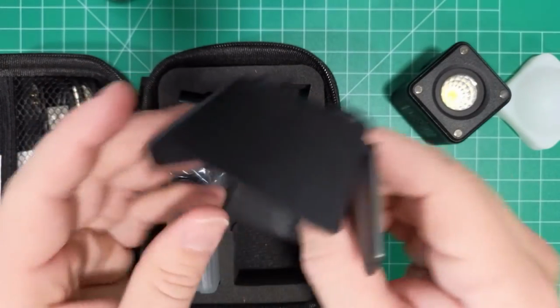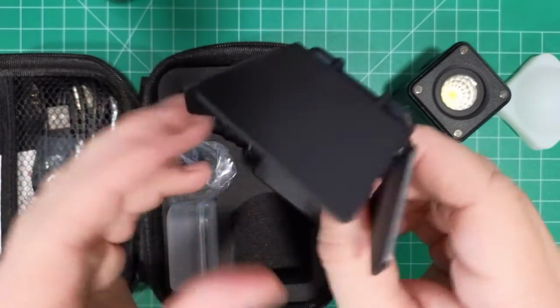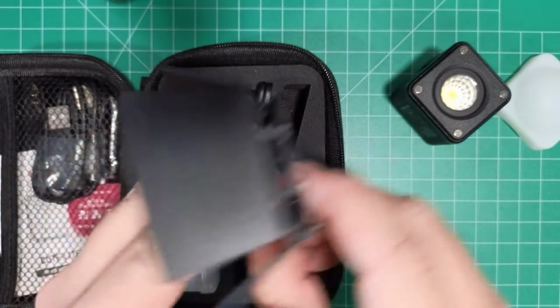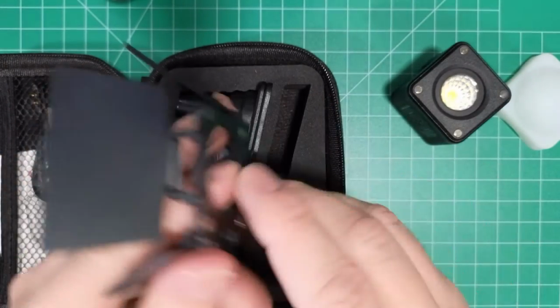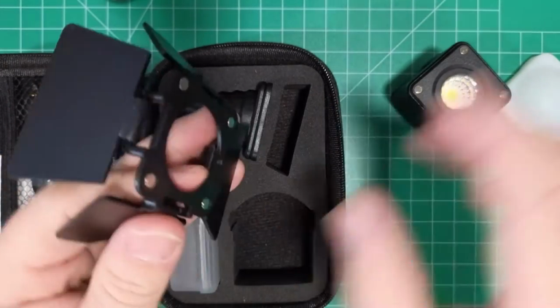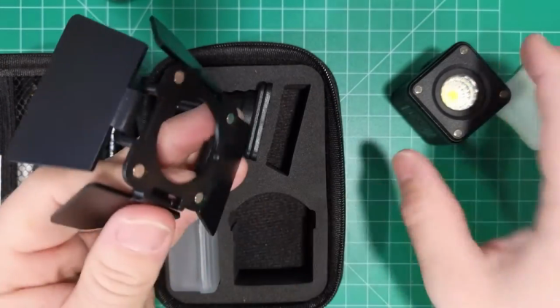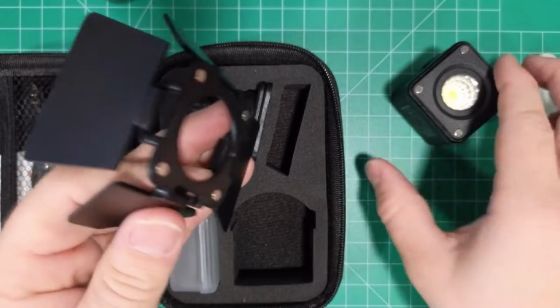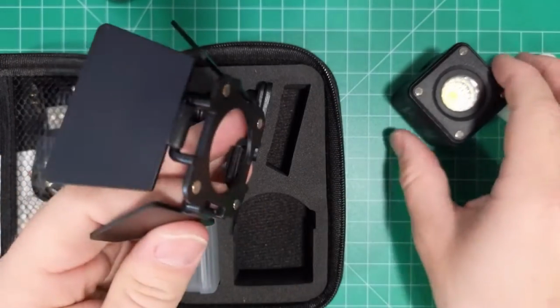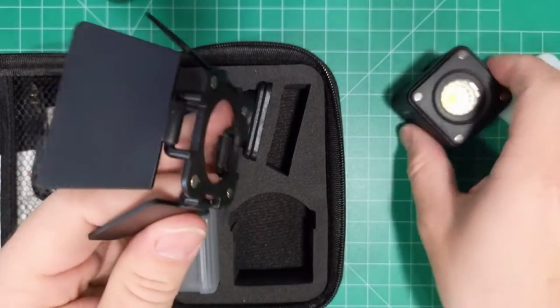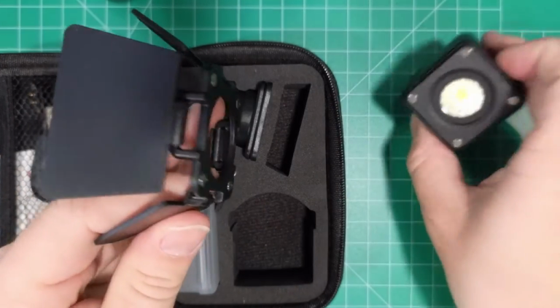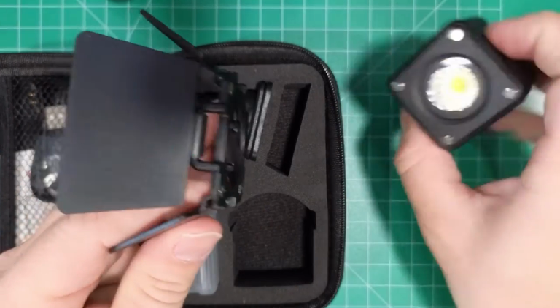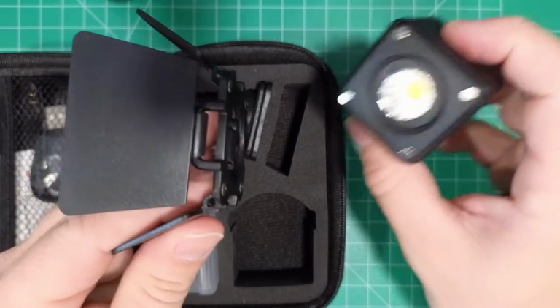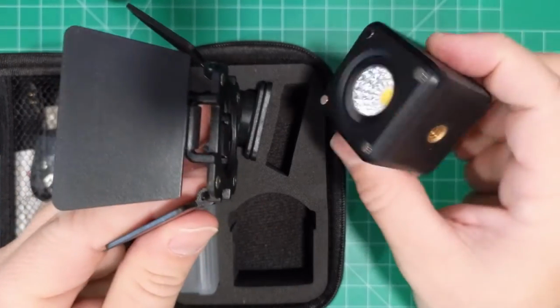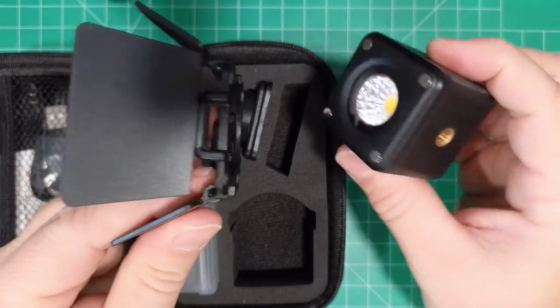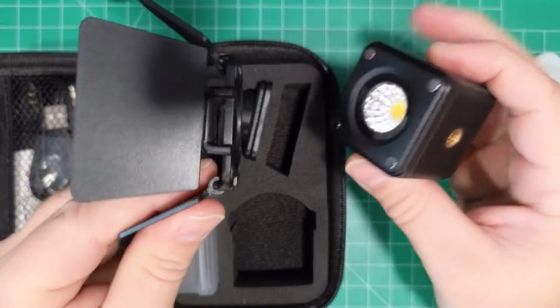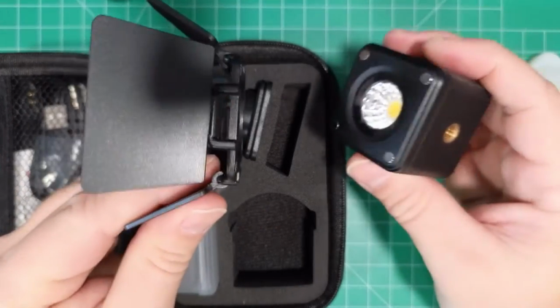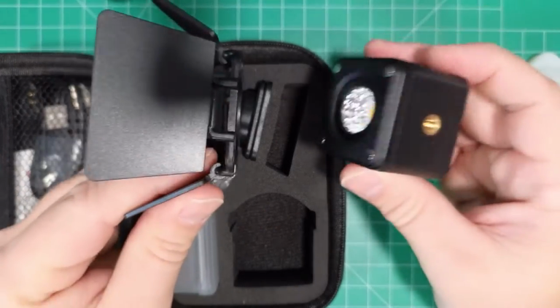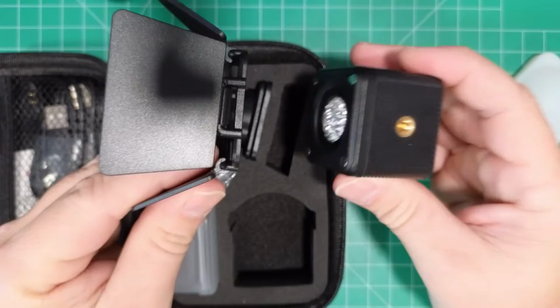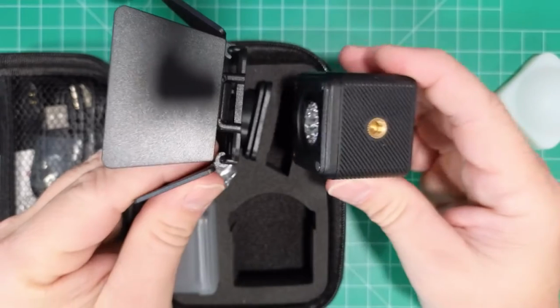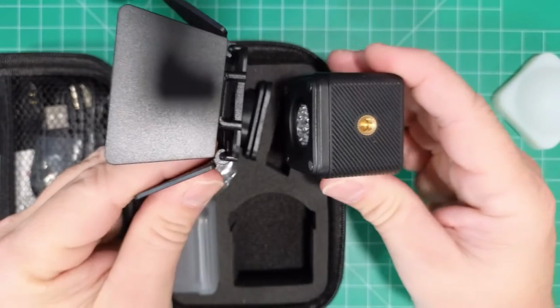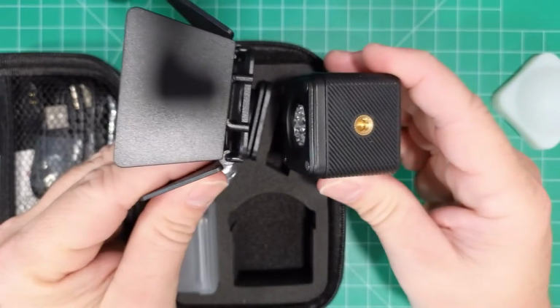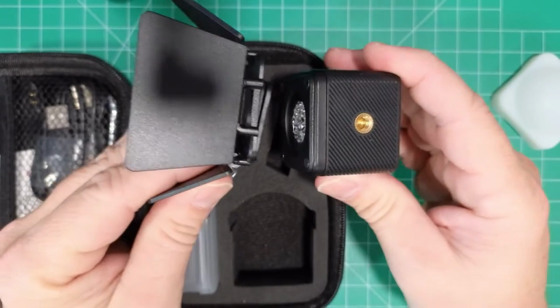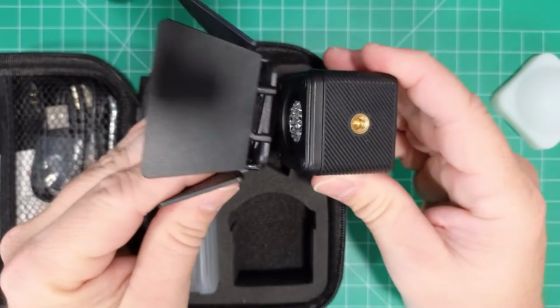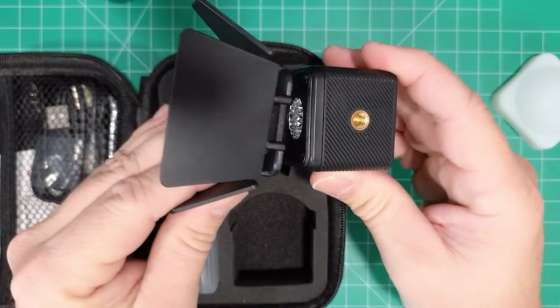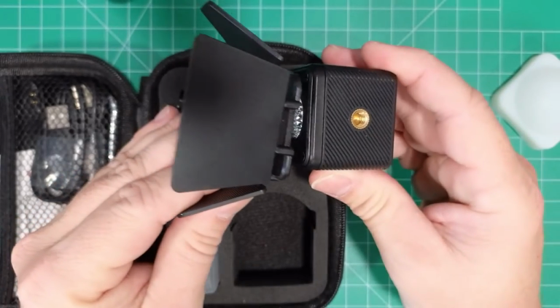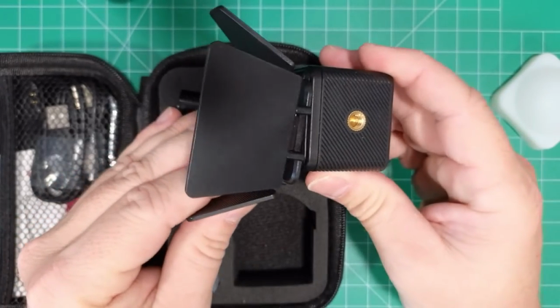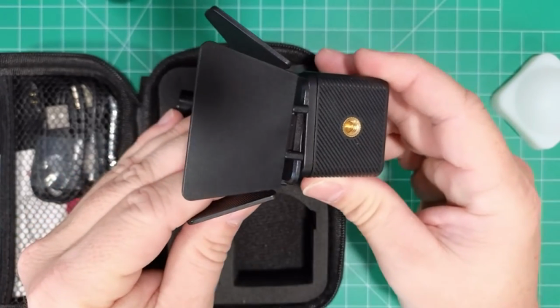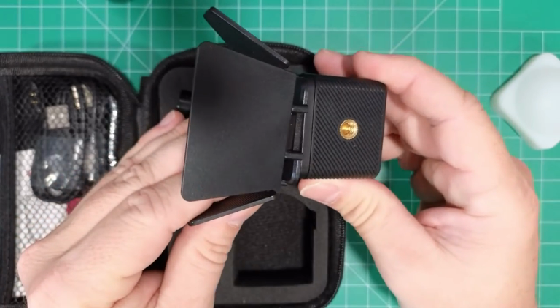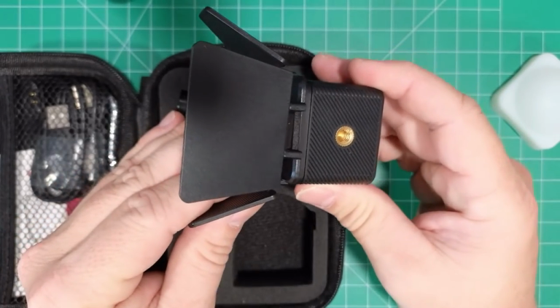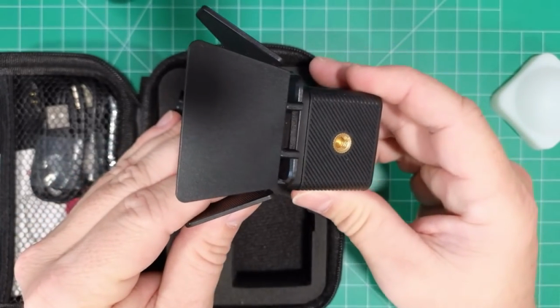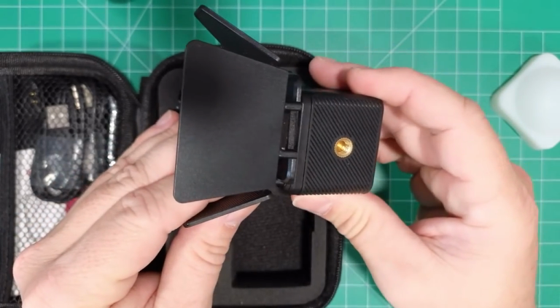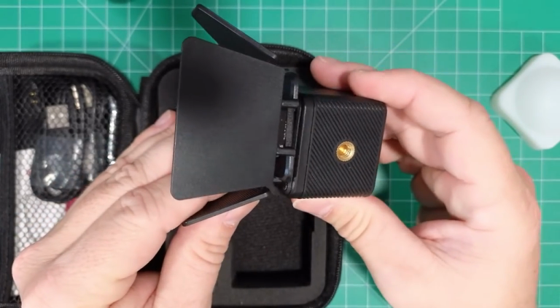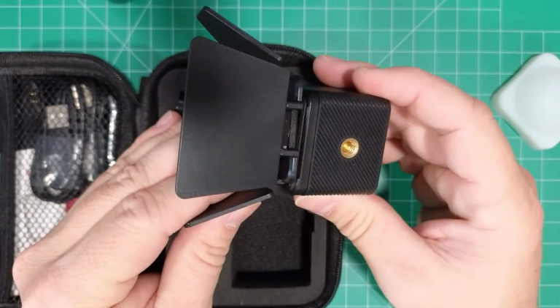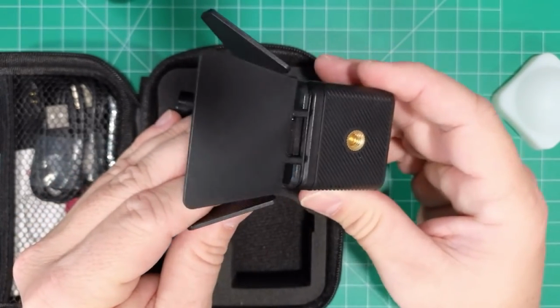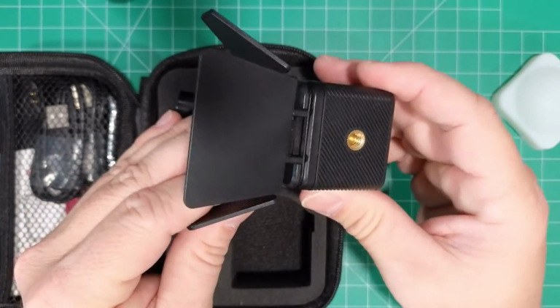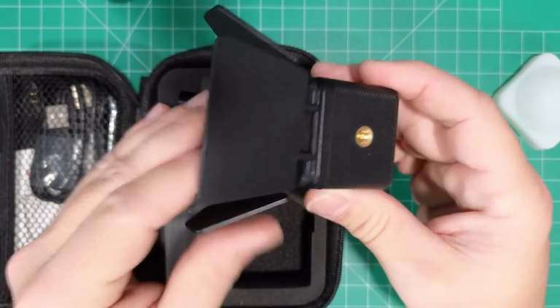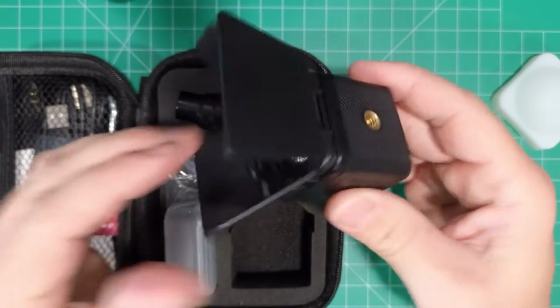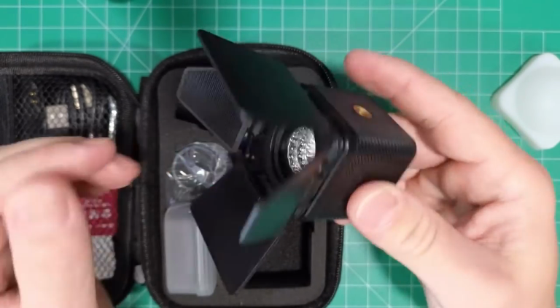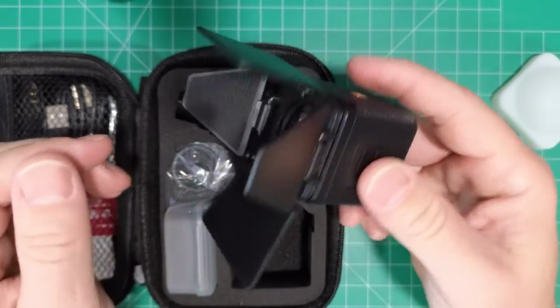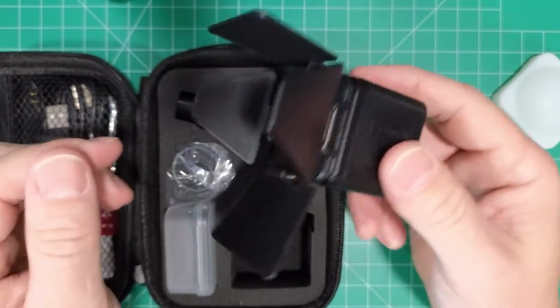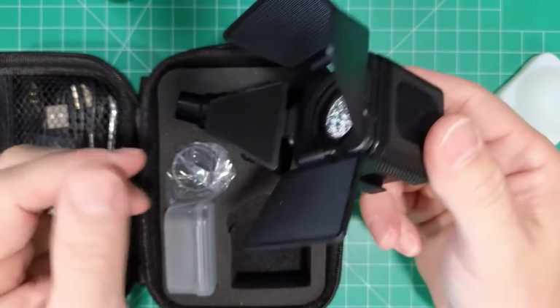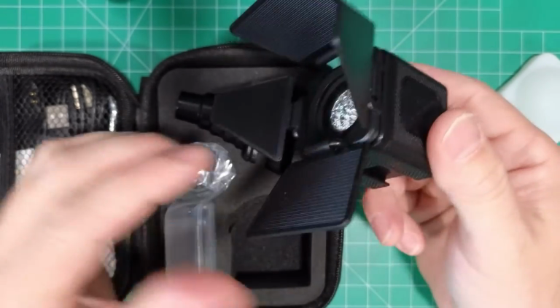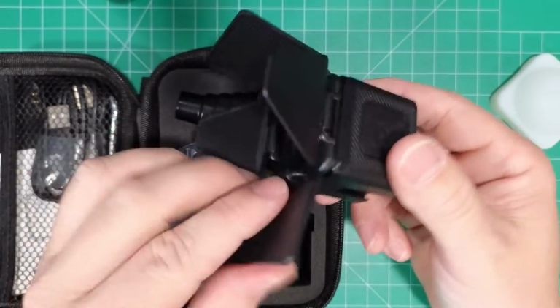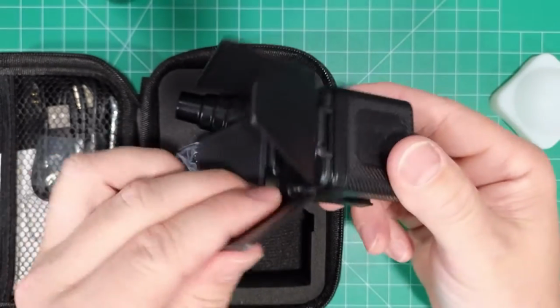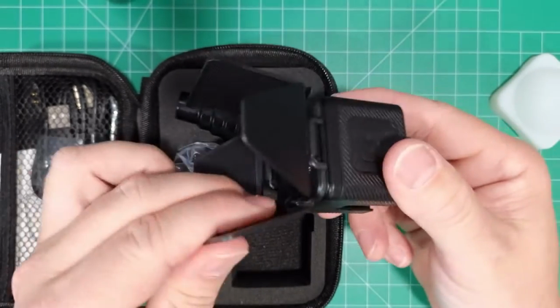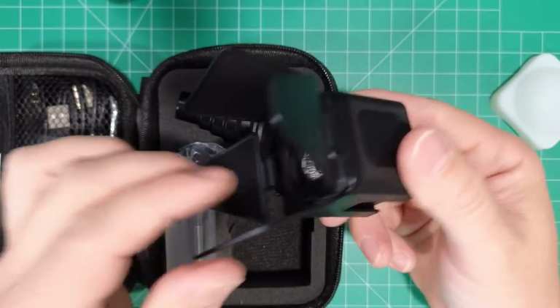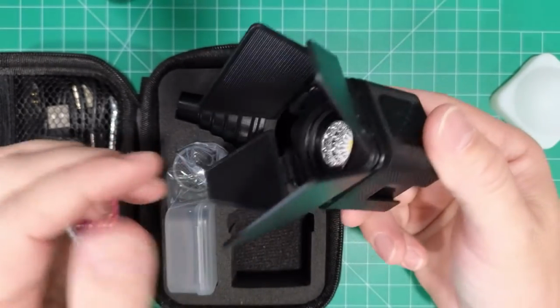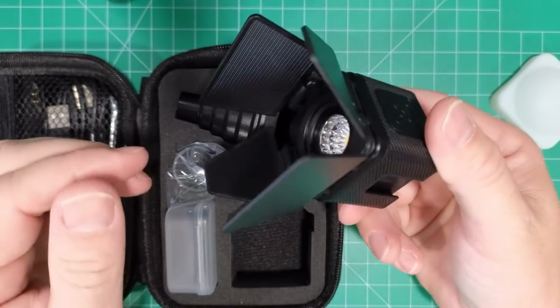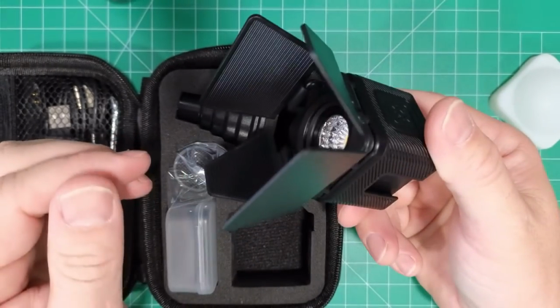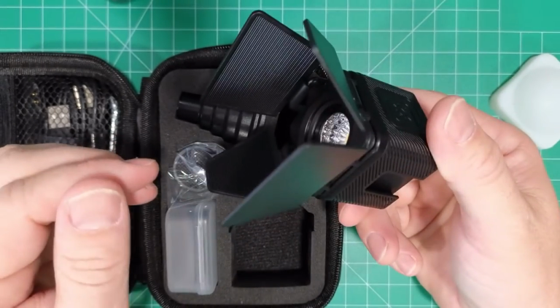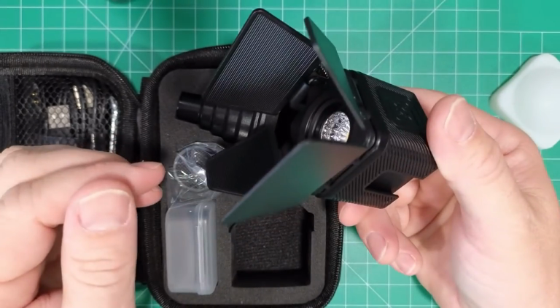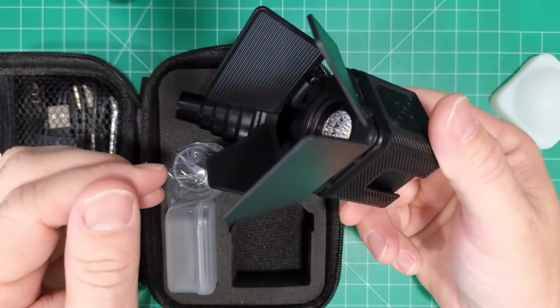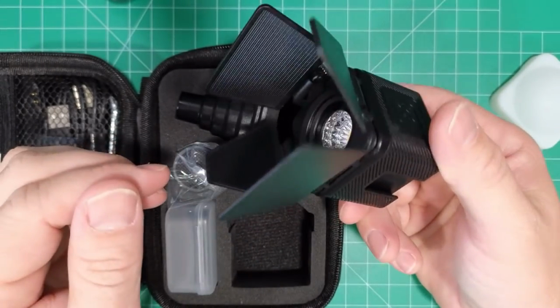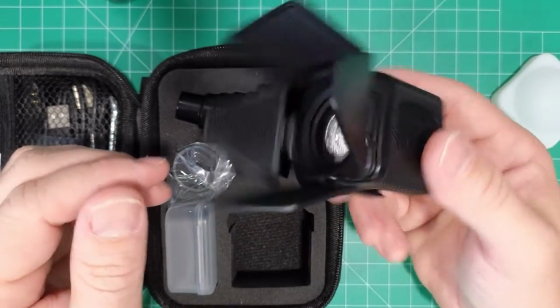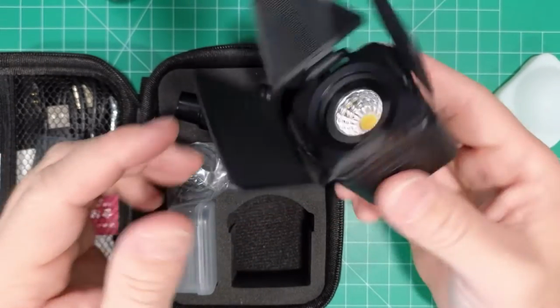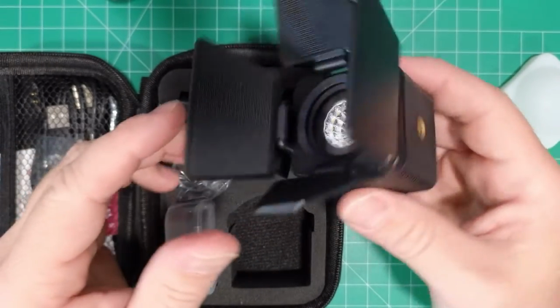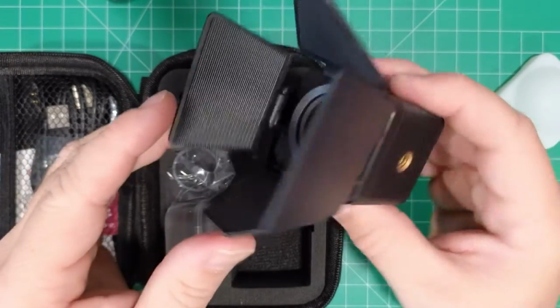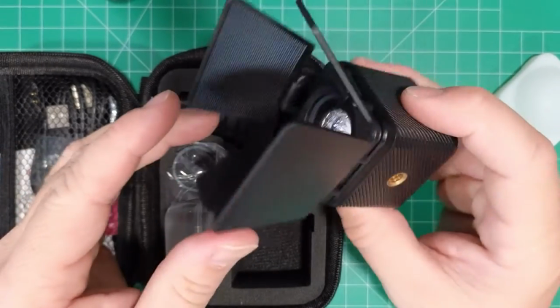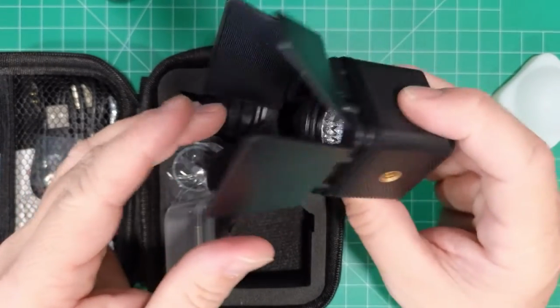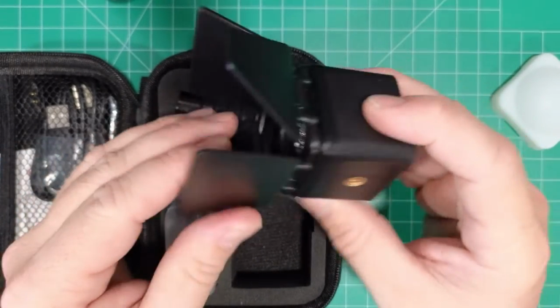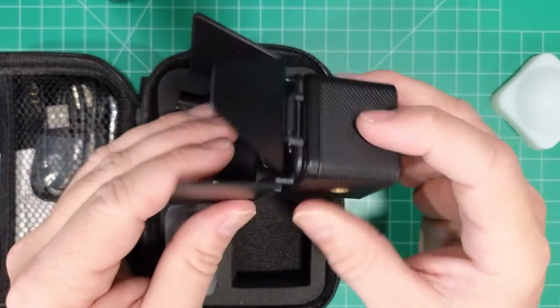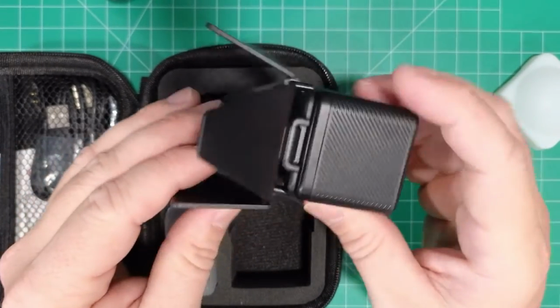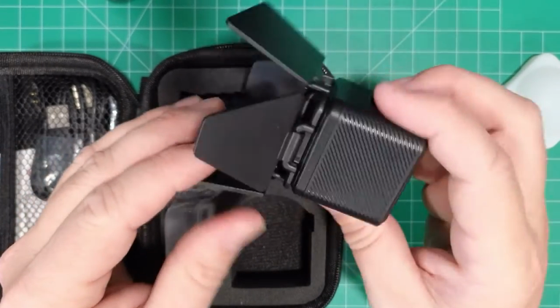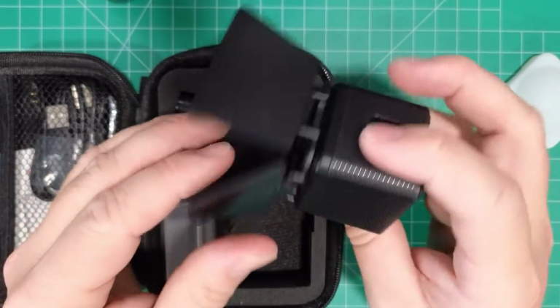Here we have some barn doors, and these just magnetically hold on.